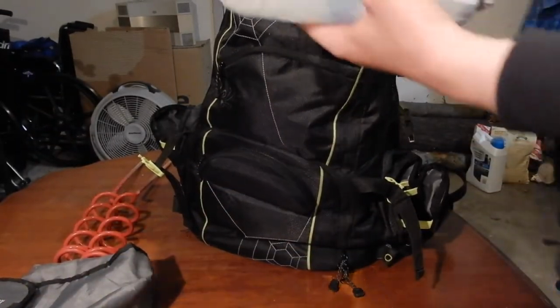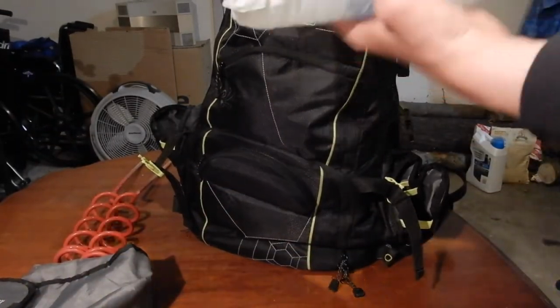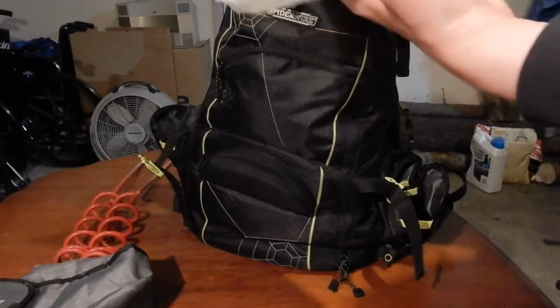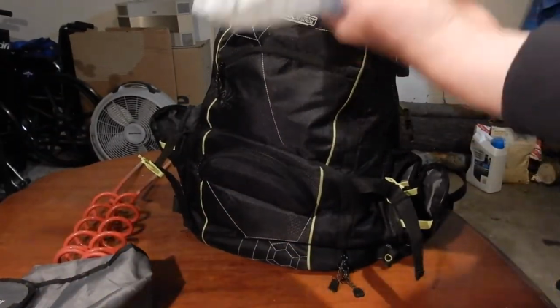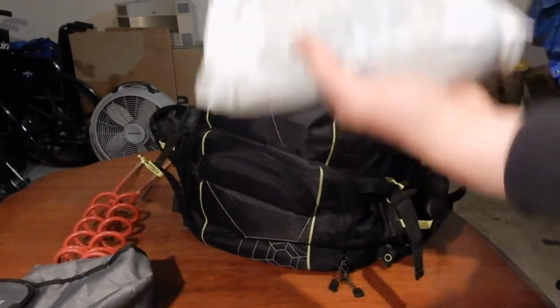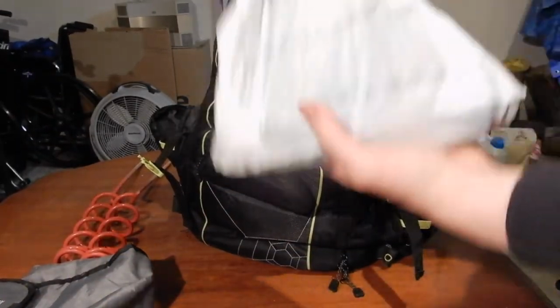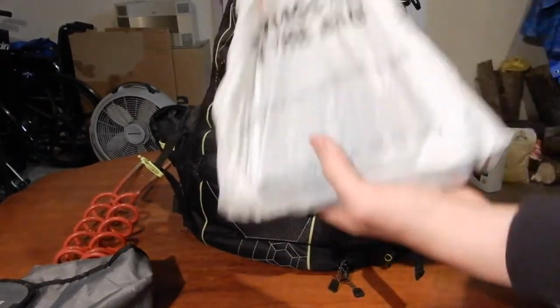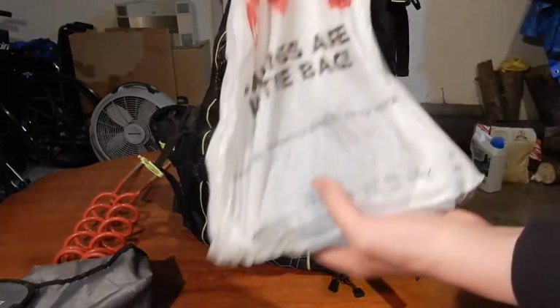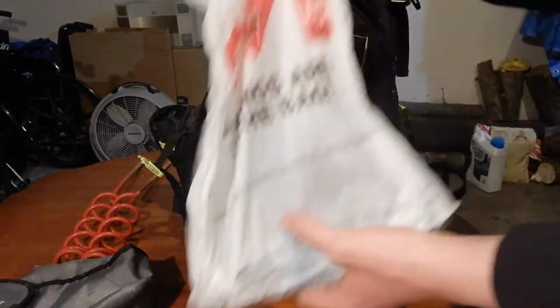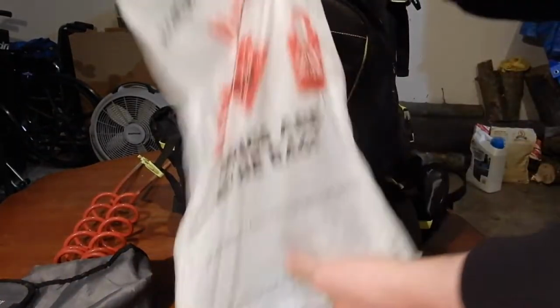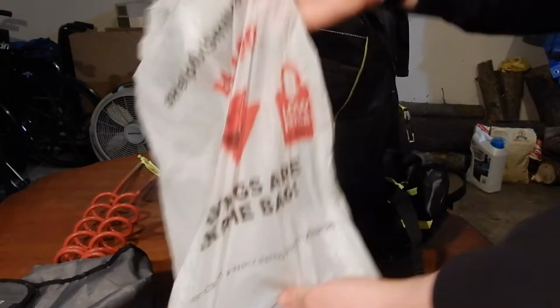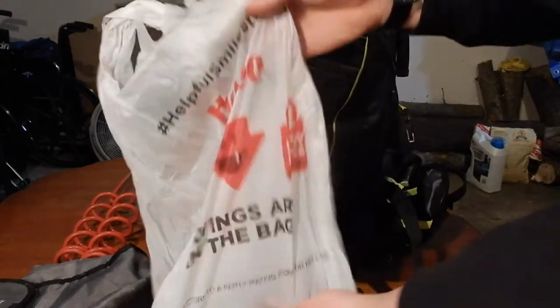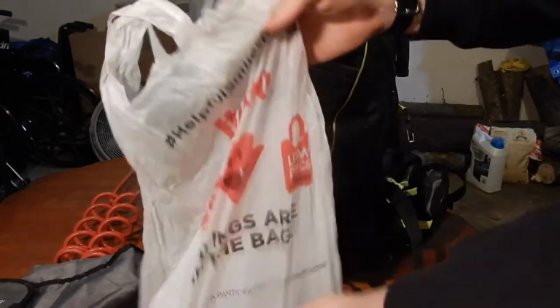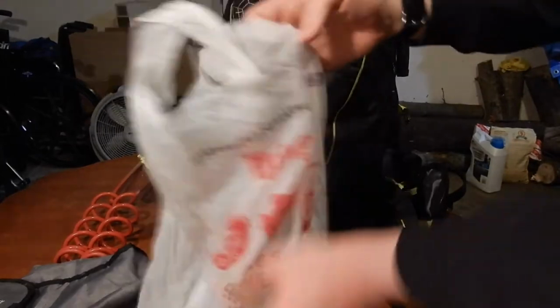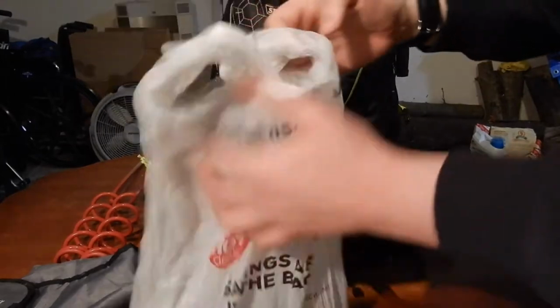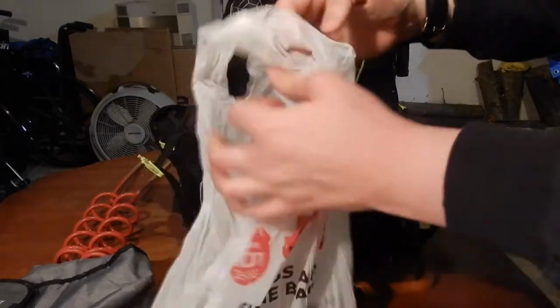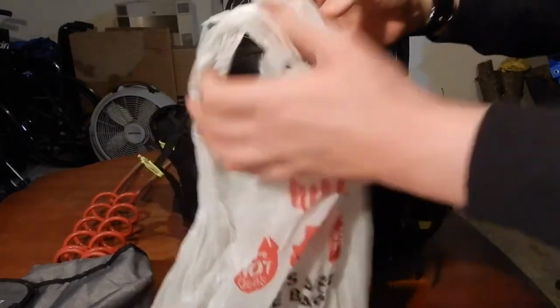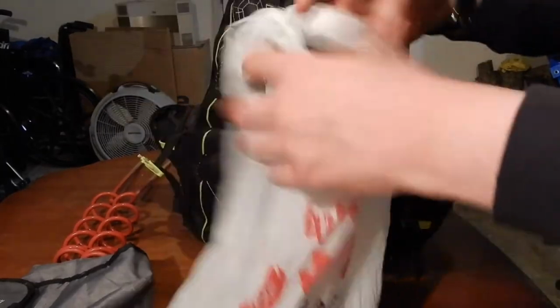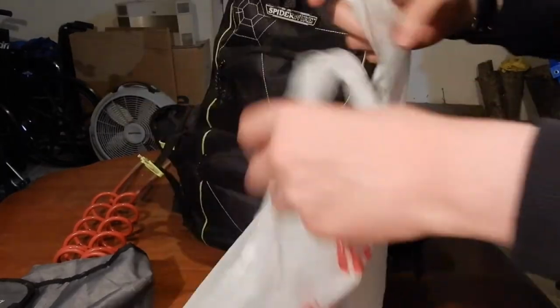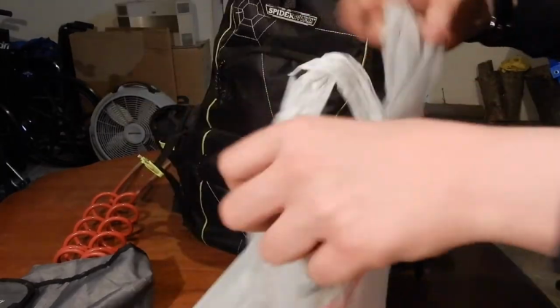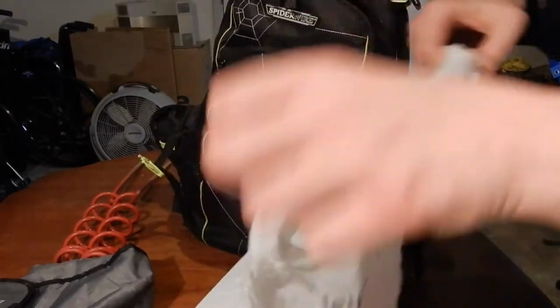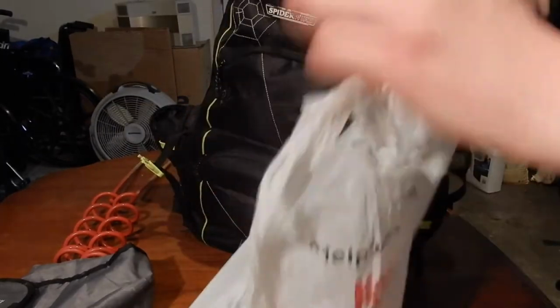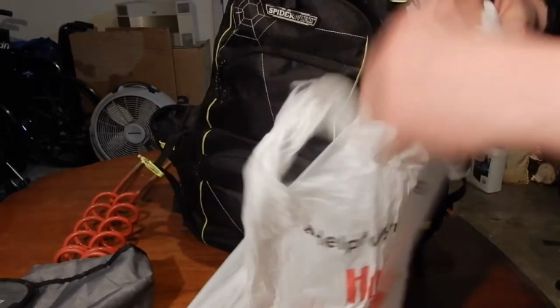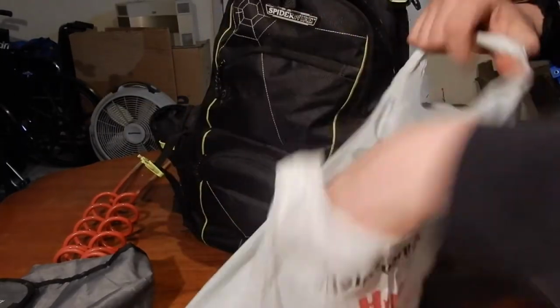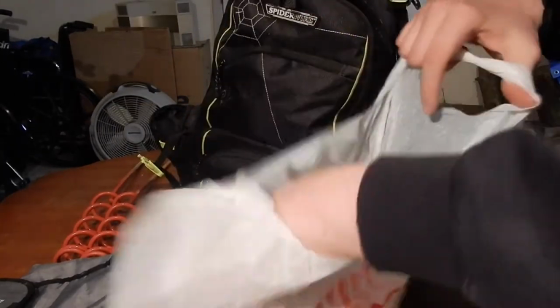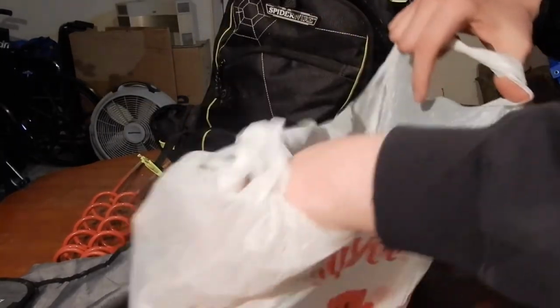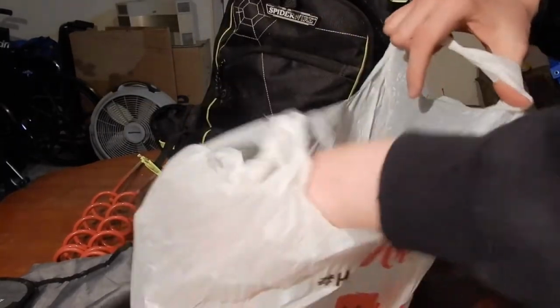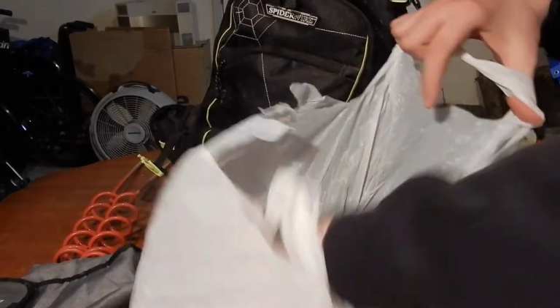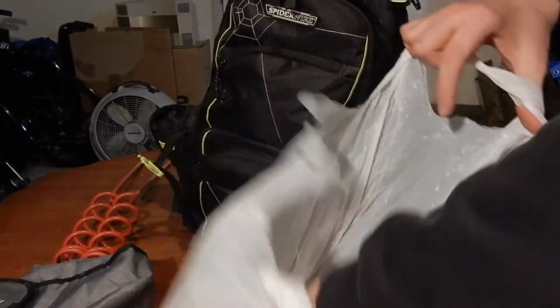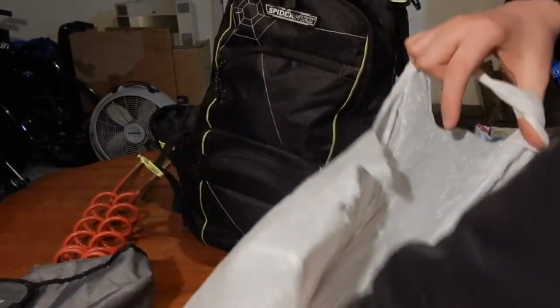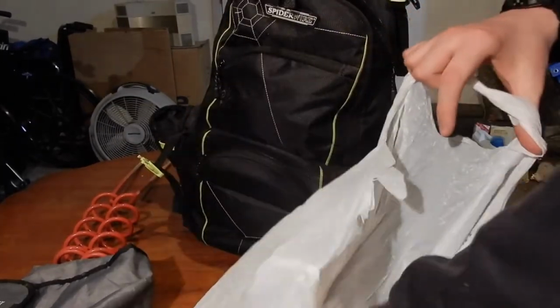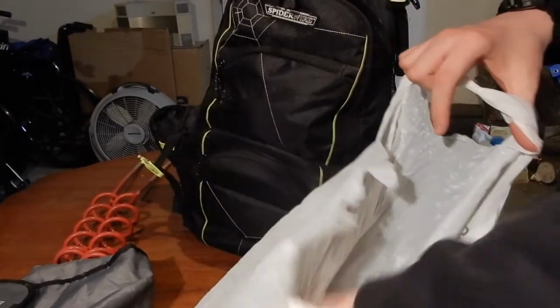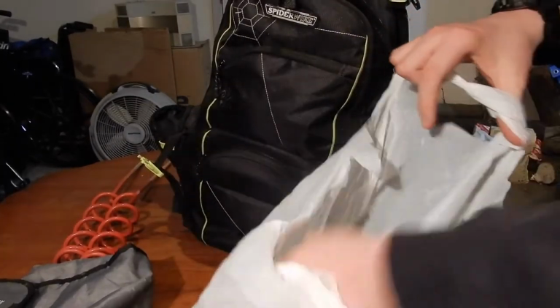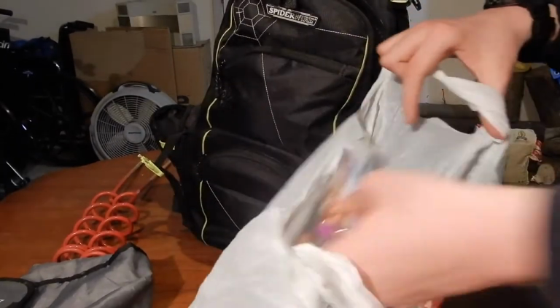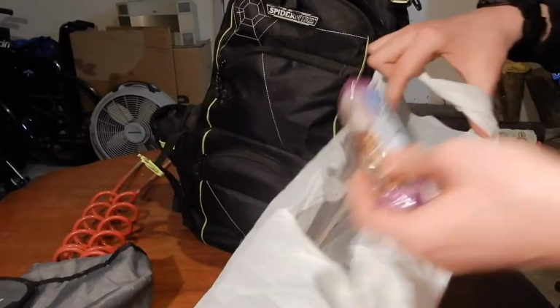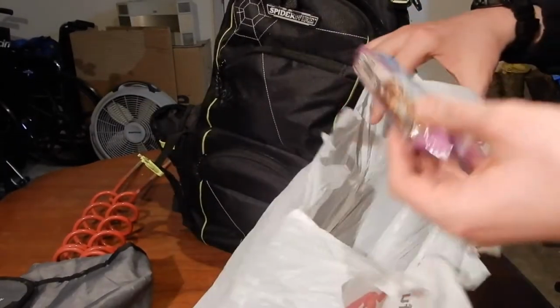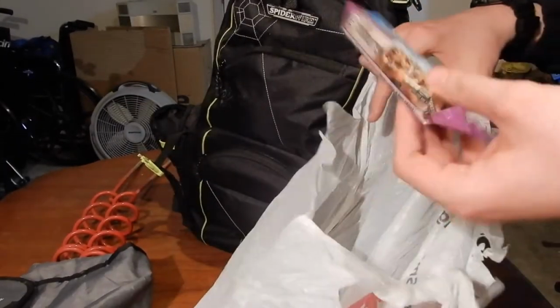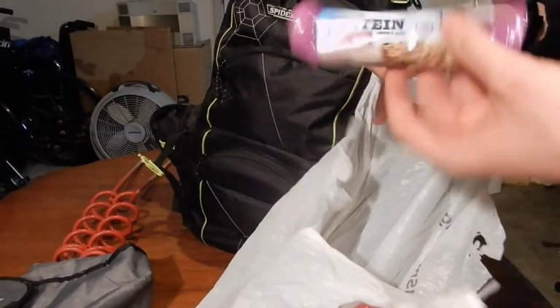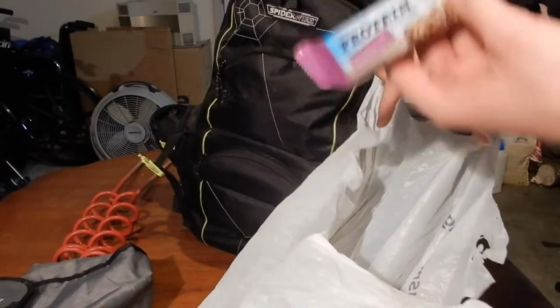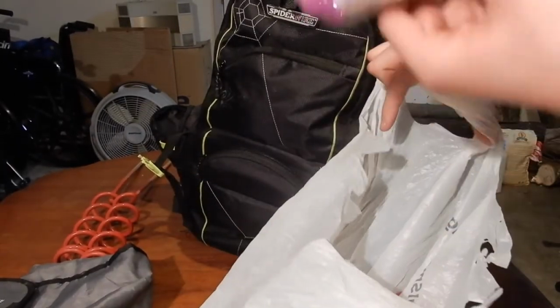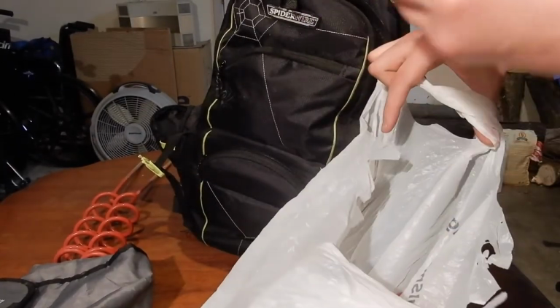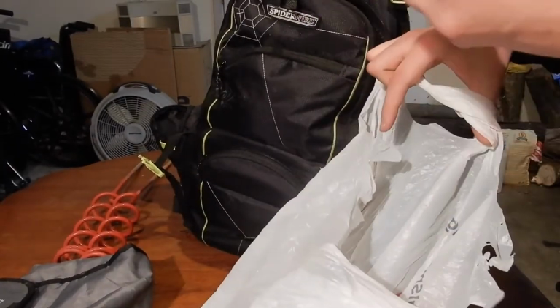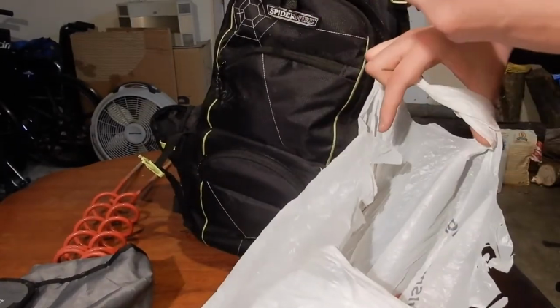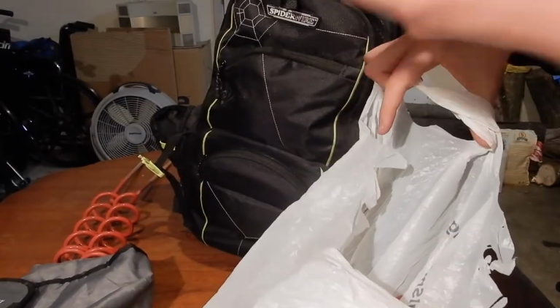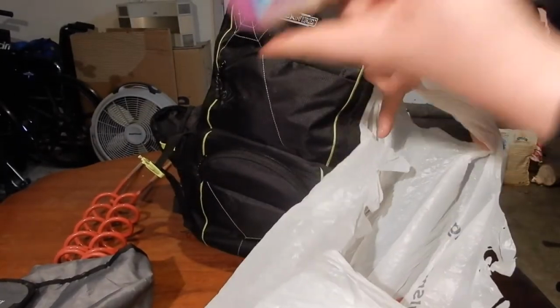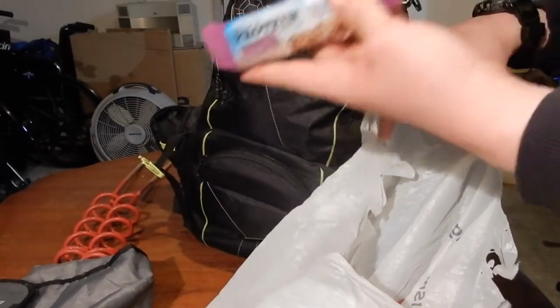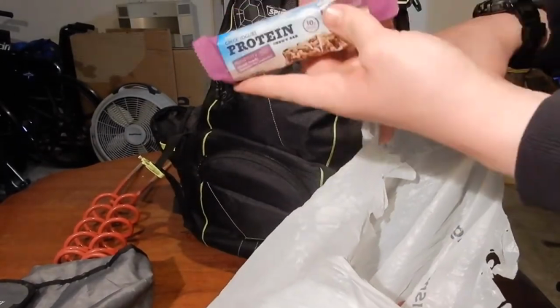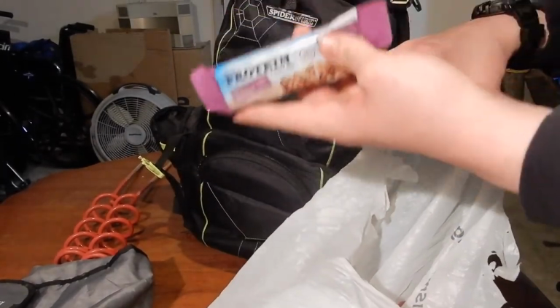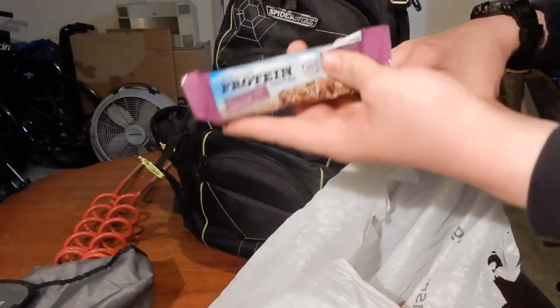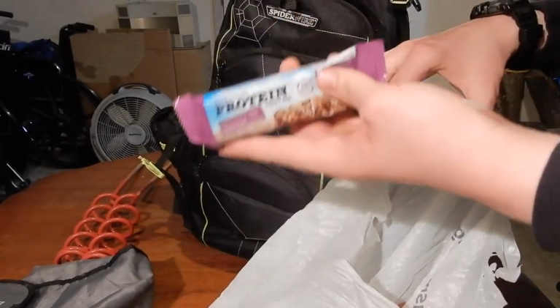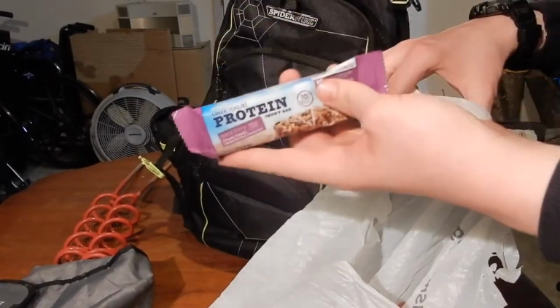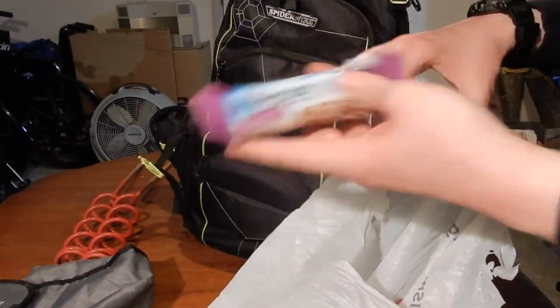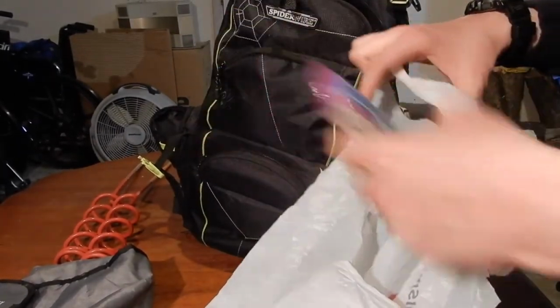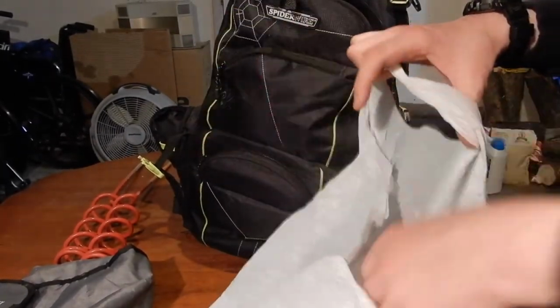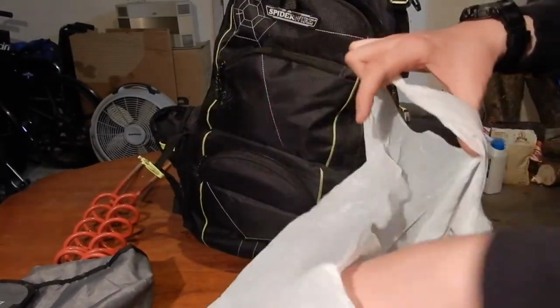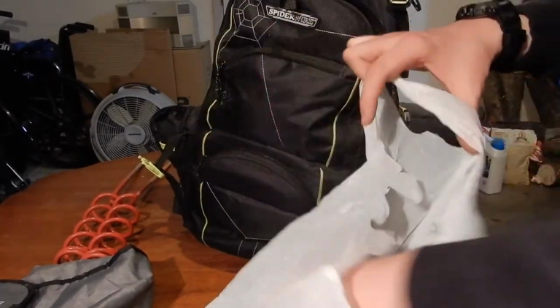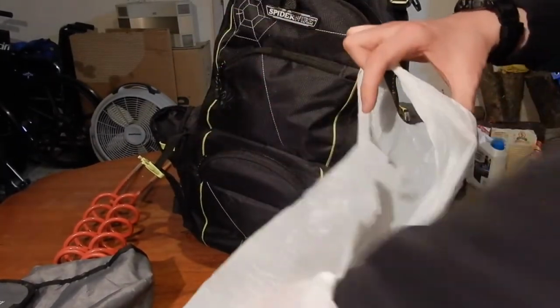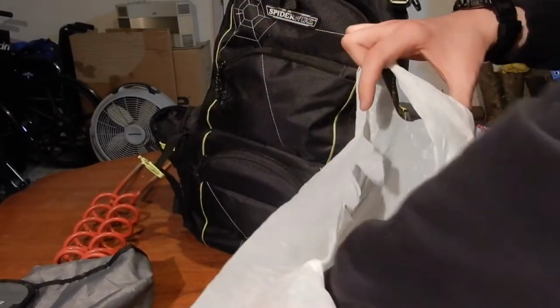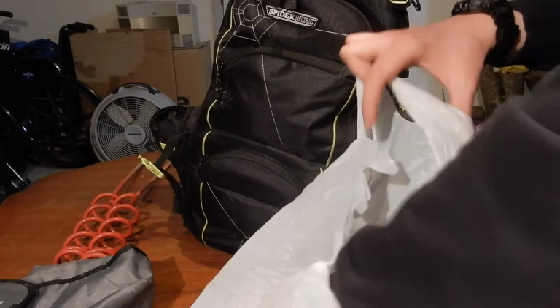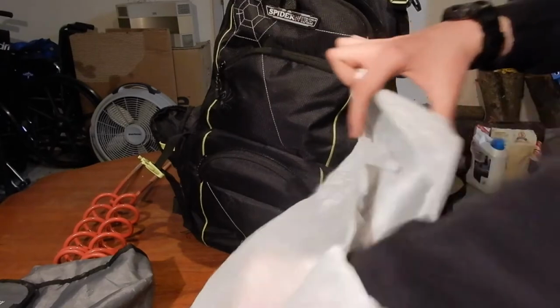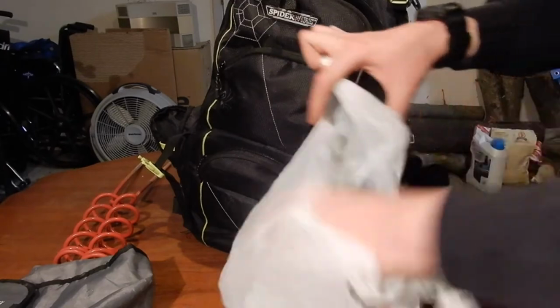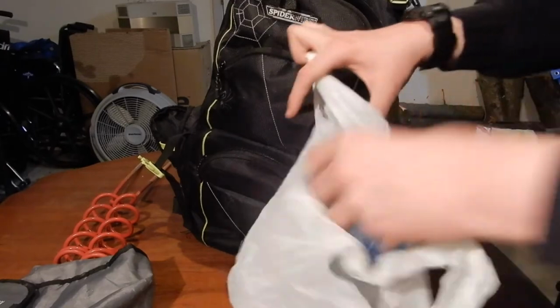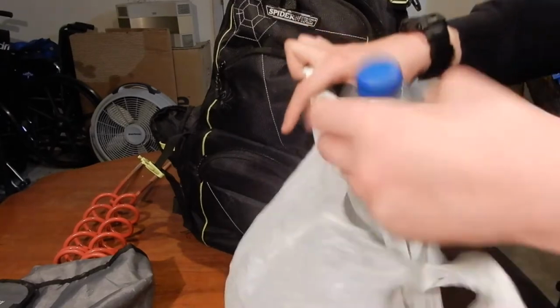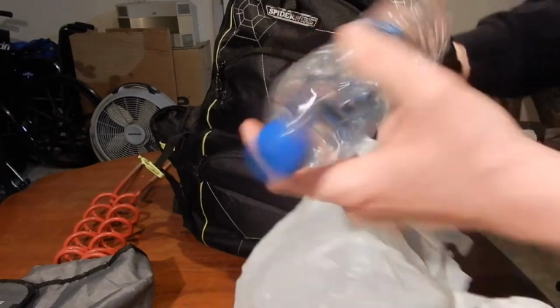In the cooler section, if I'm not carrying bait, I just have a water and a couple of little protein bars or something like that in there.